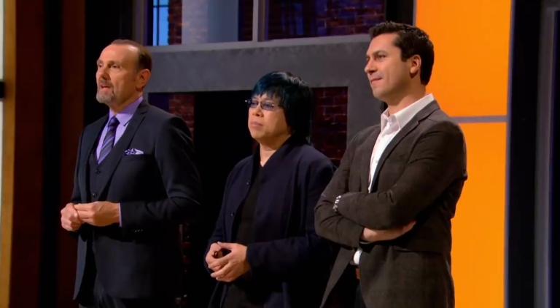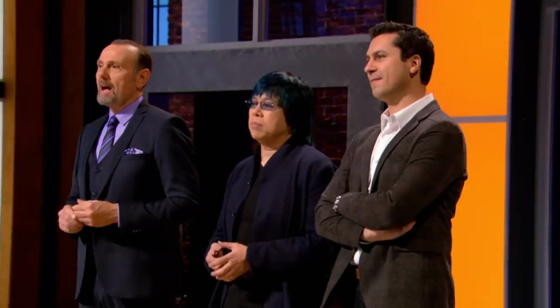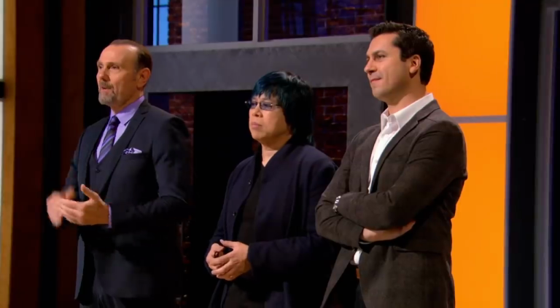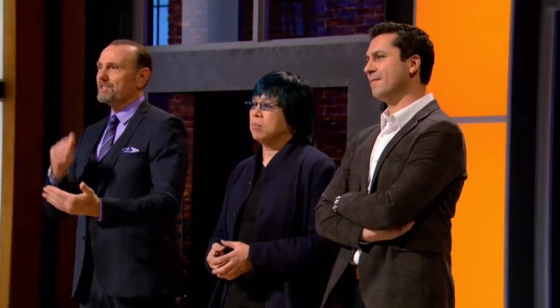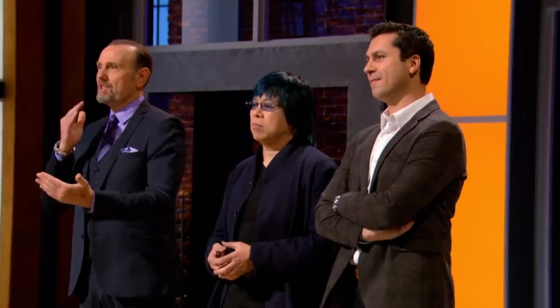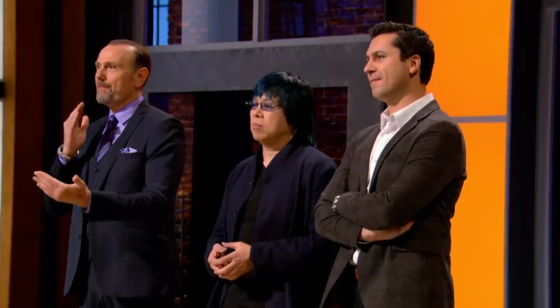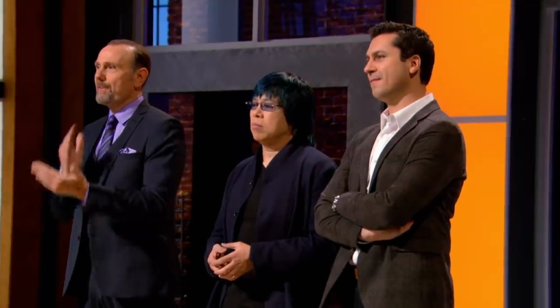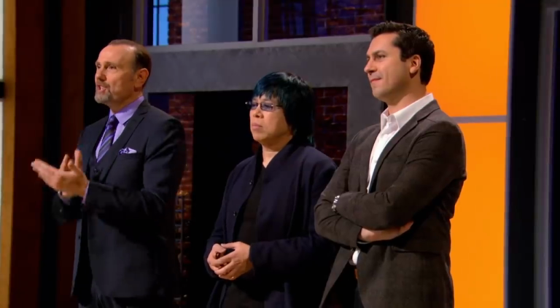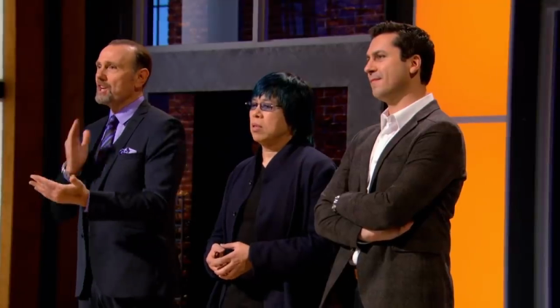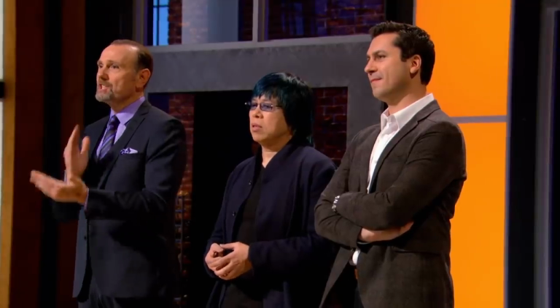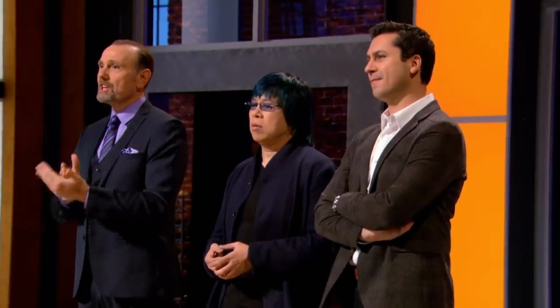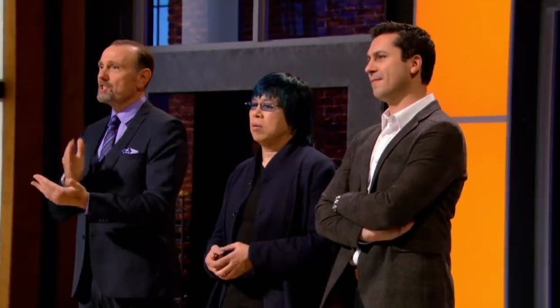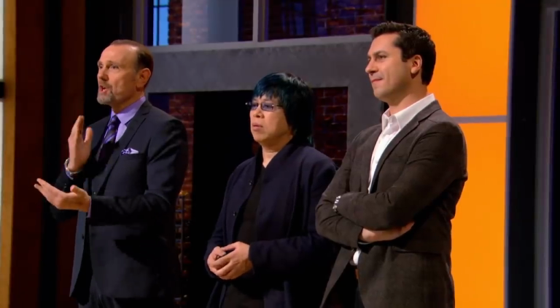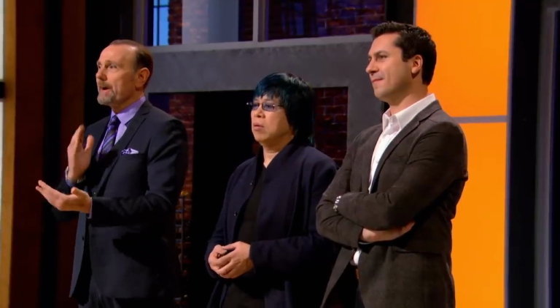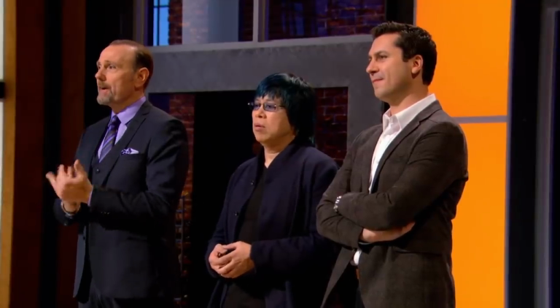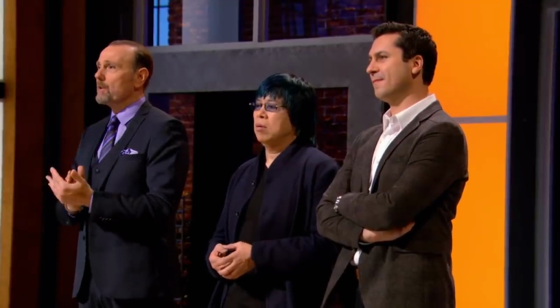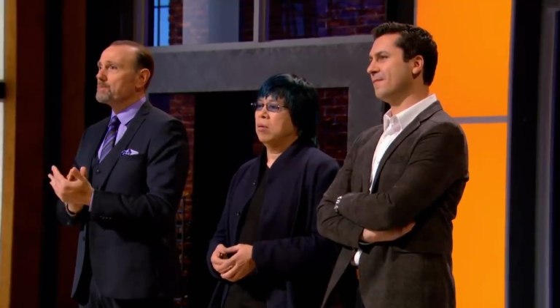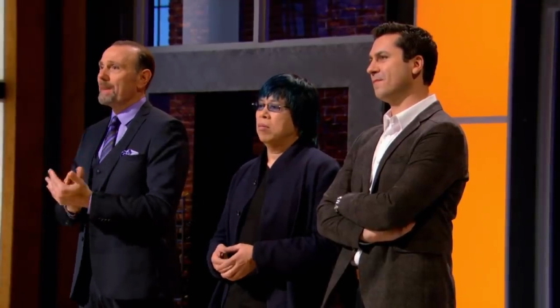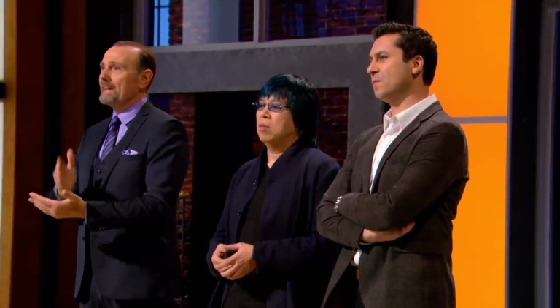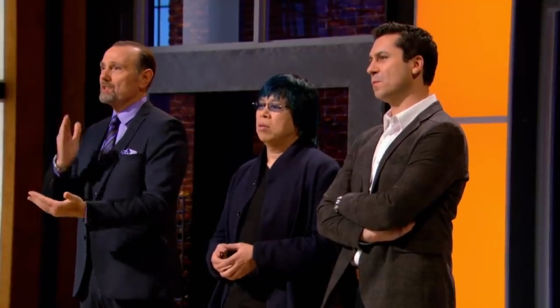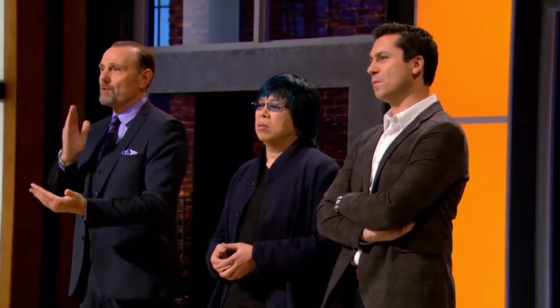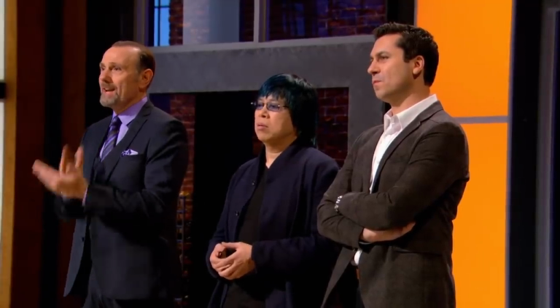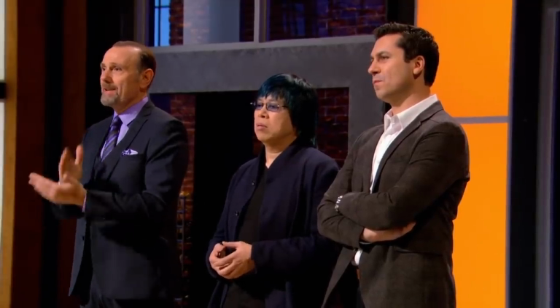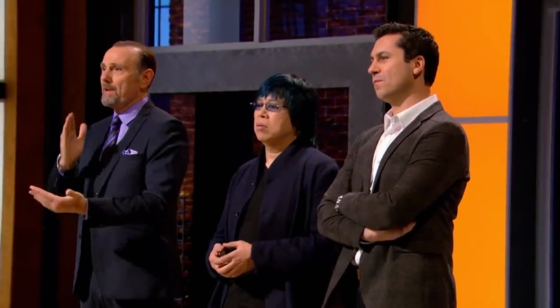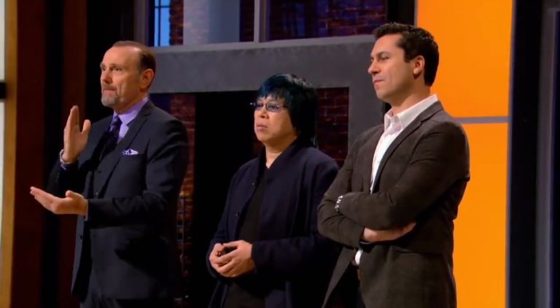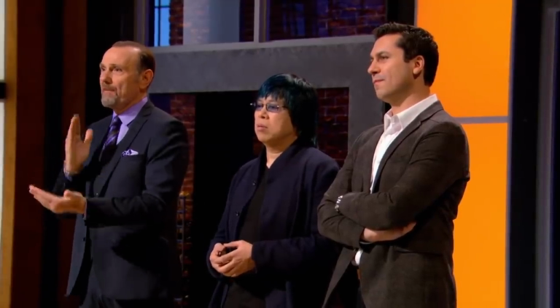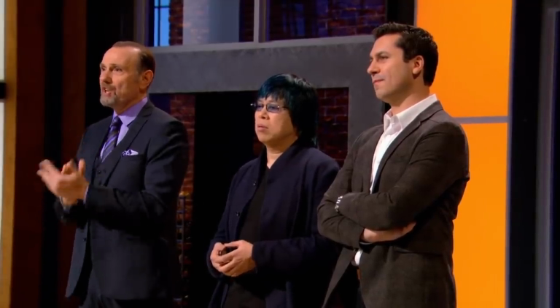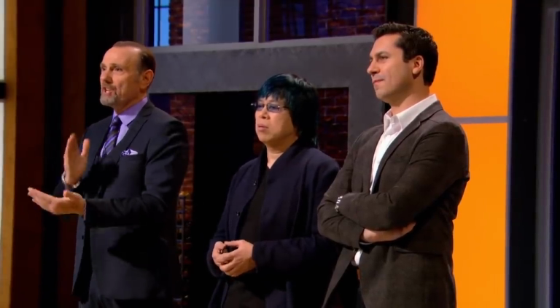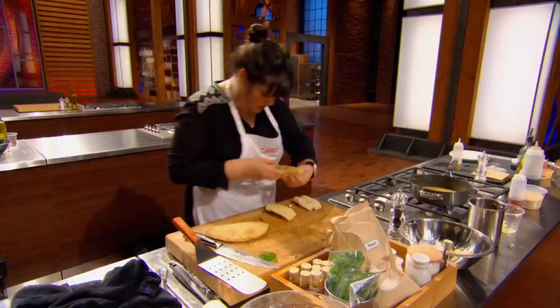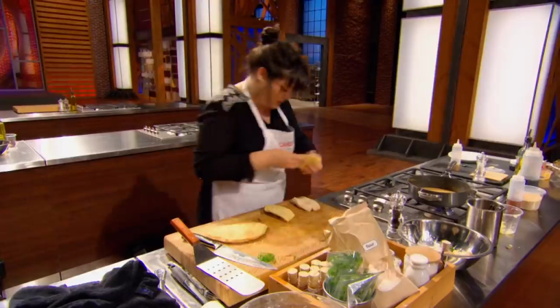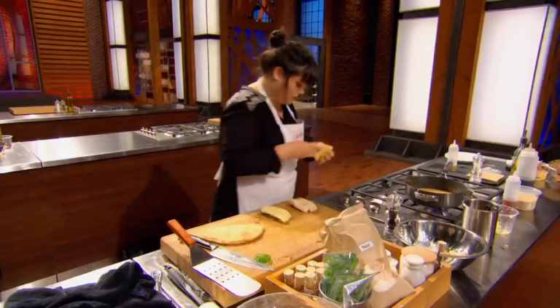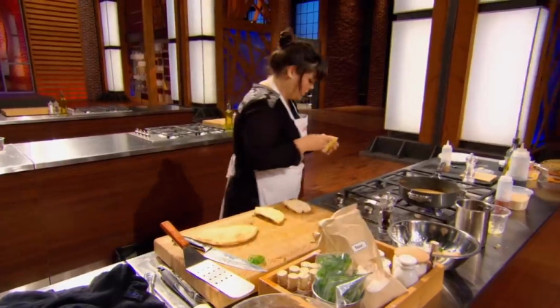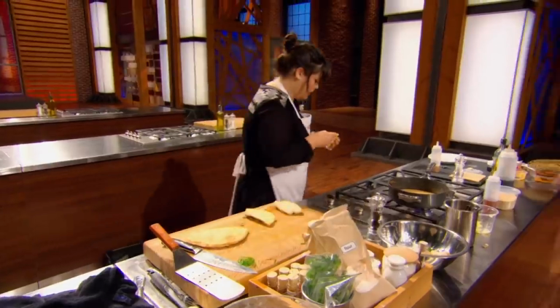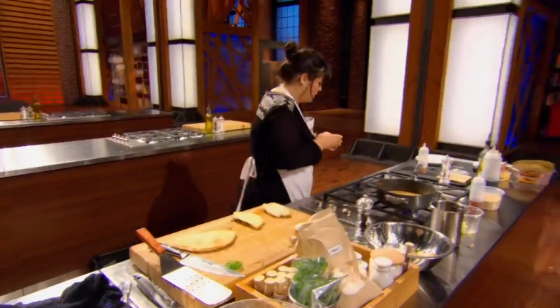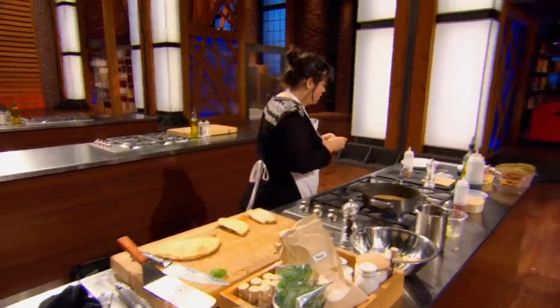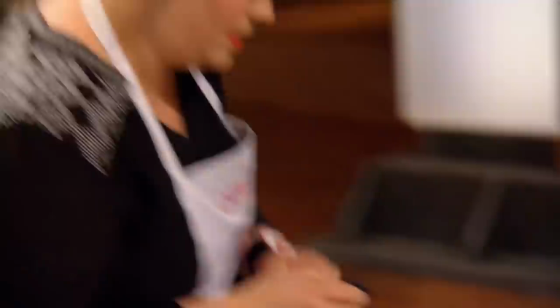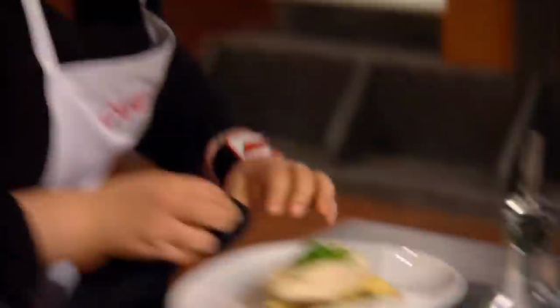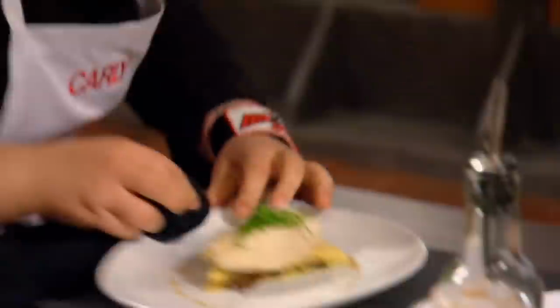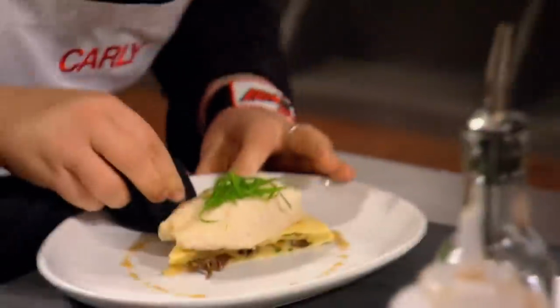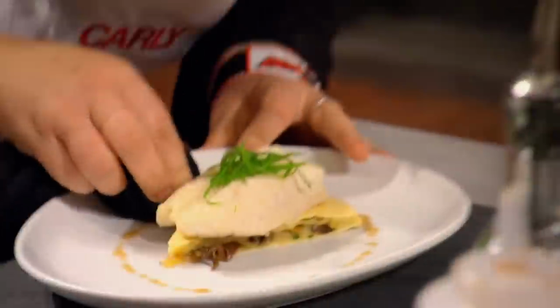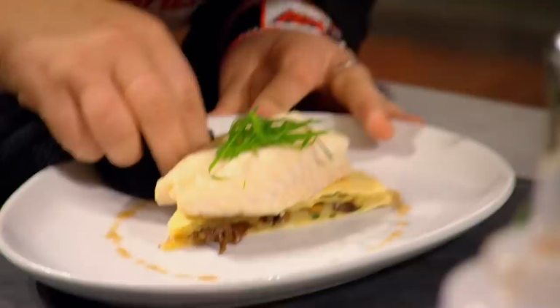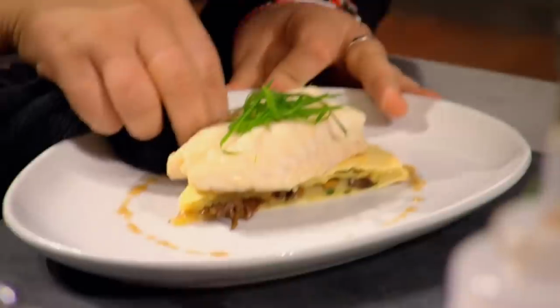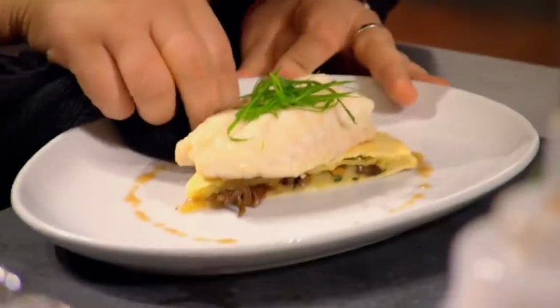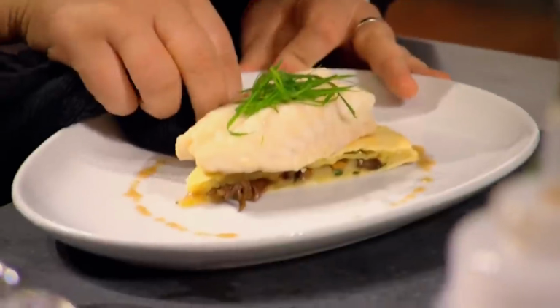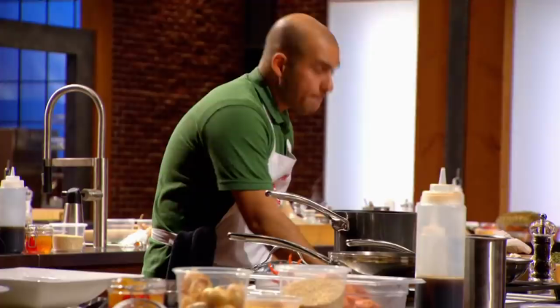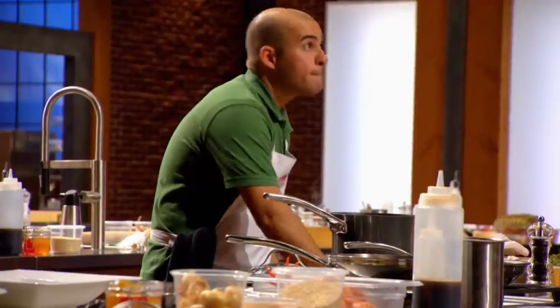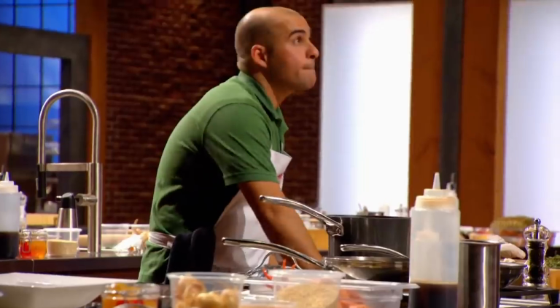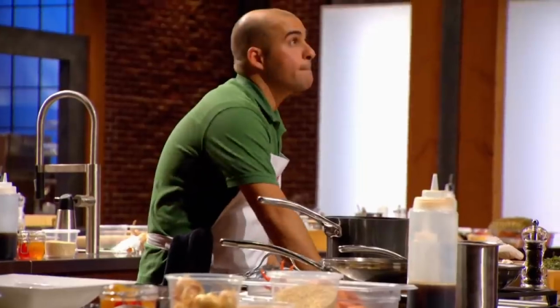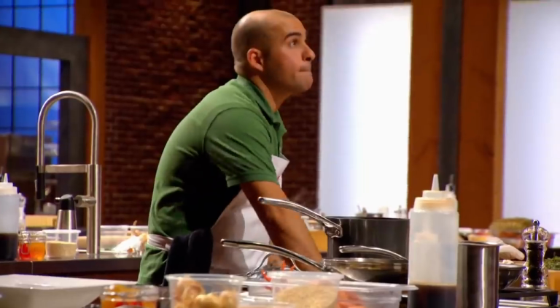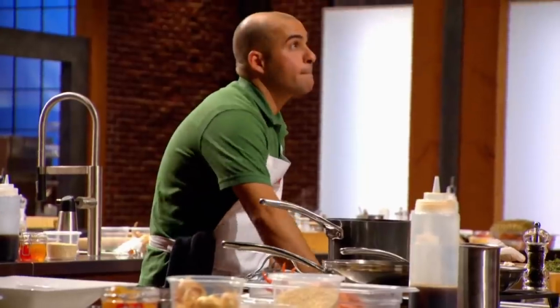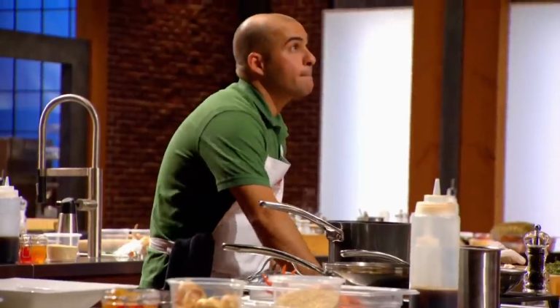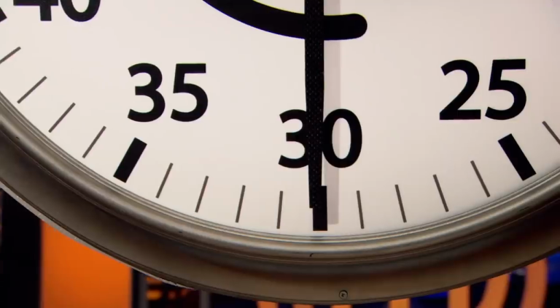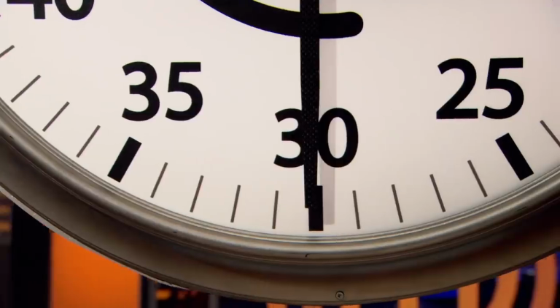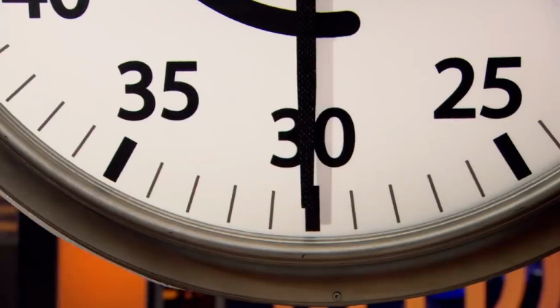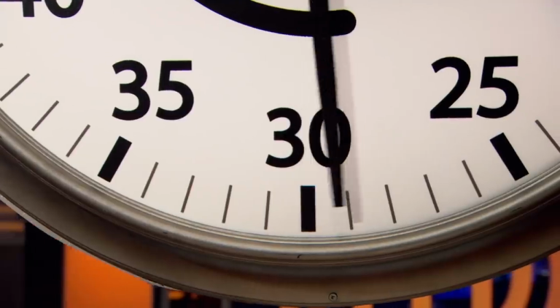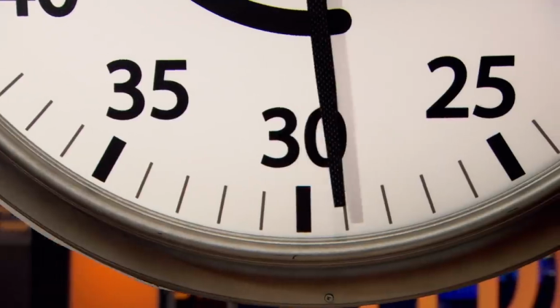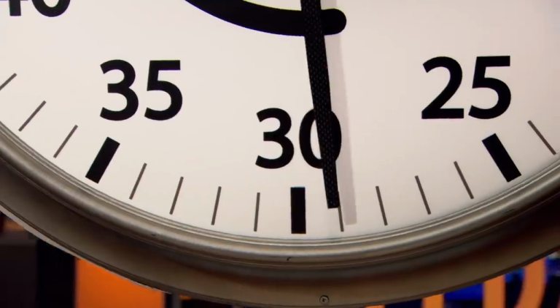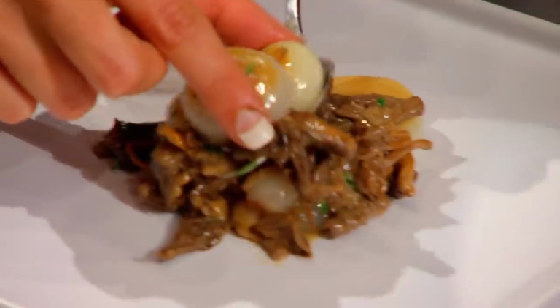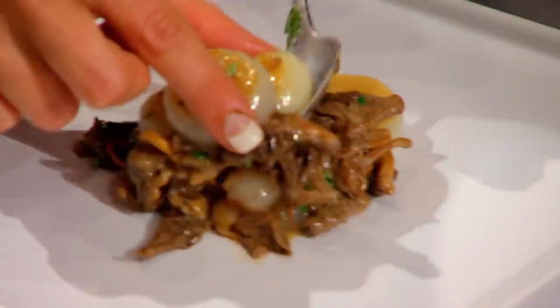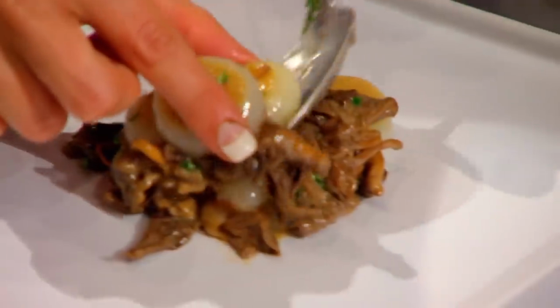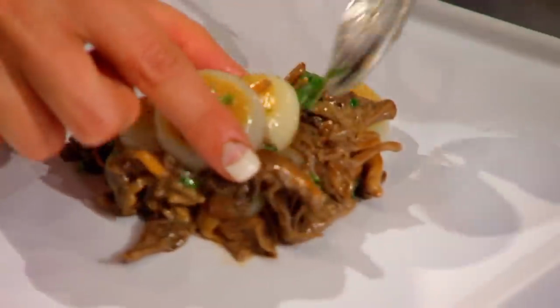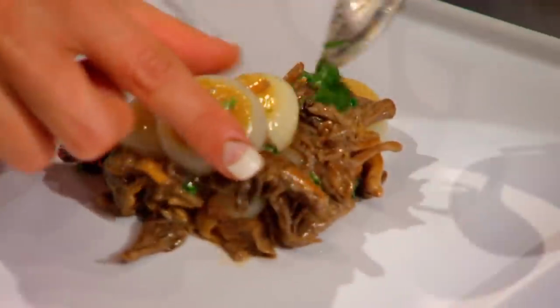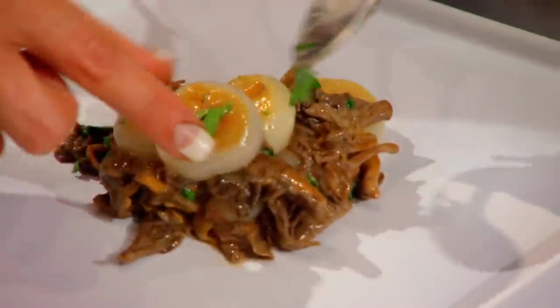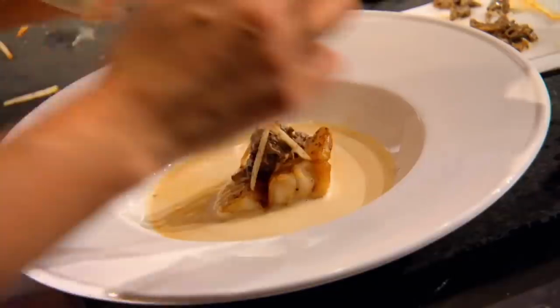I want to see the finishing touches going on those plates. You need to be finishing them up. 30 seconds. Time to panic.